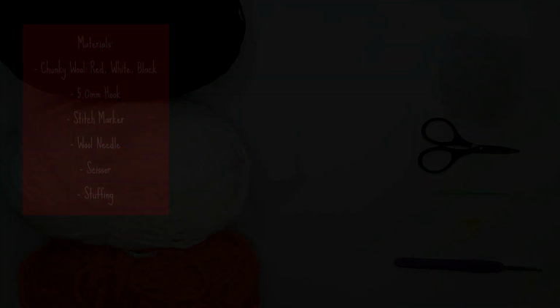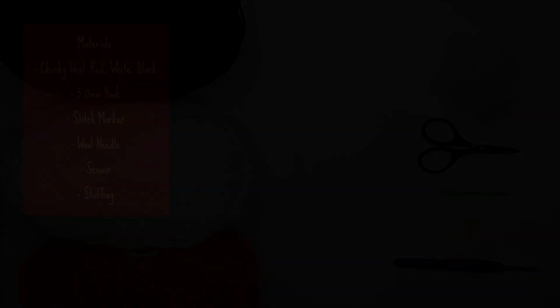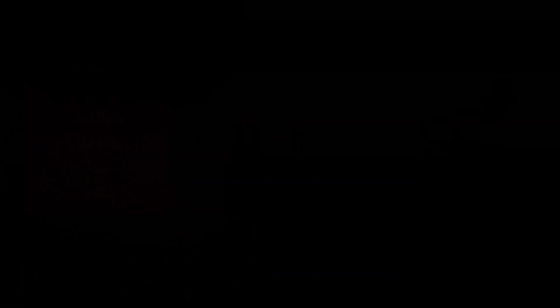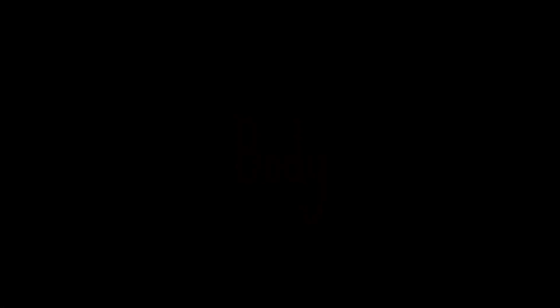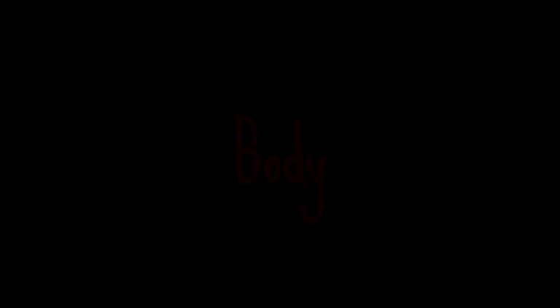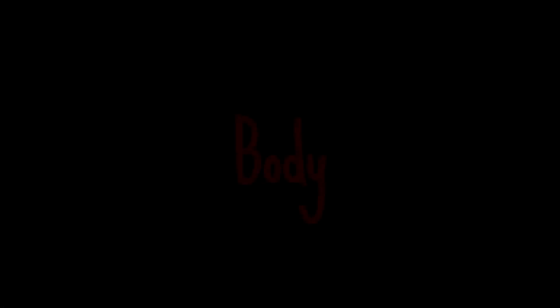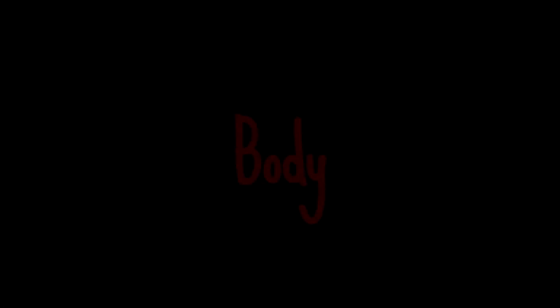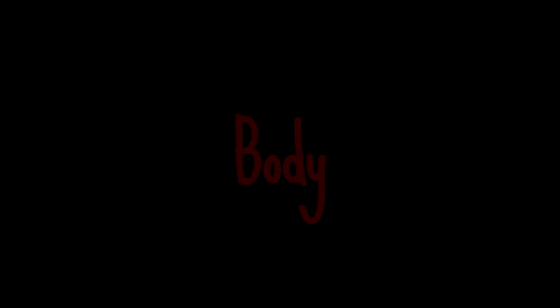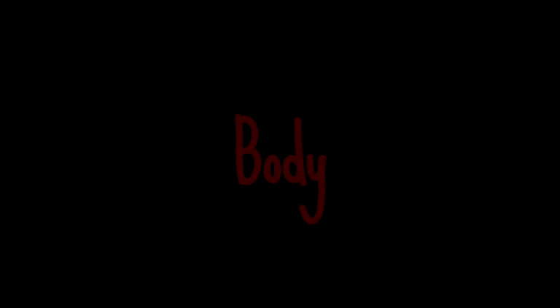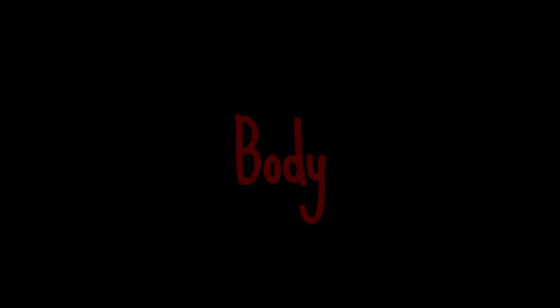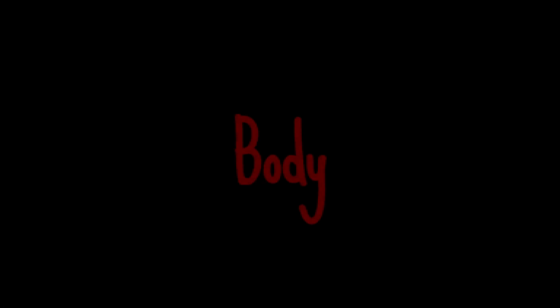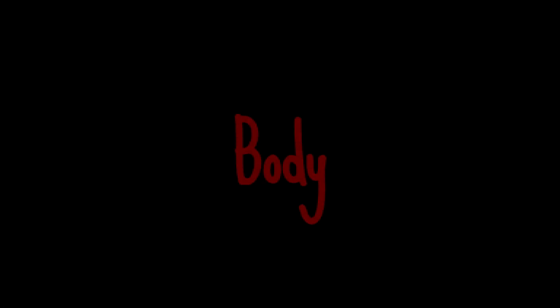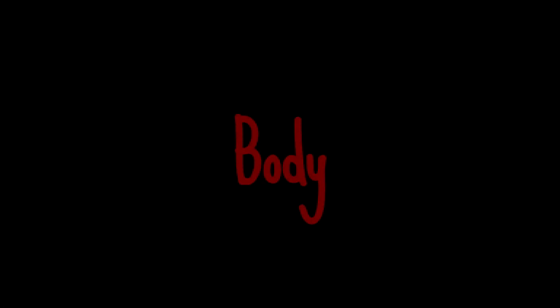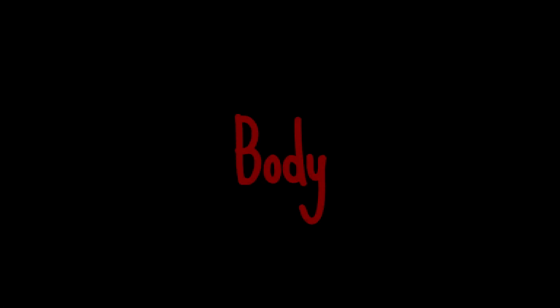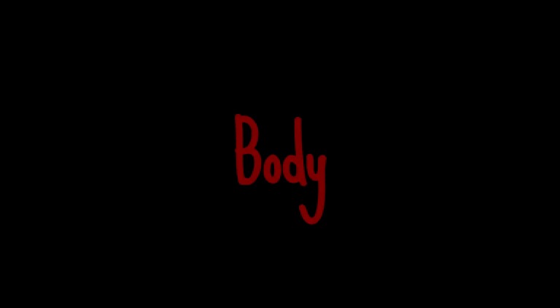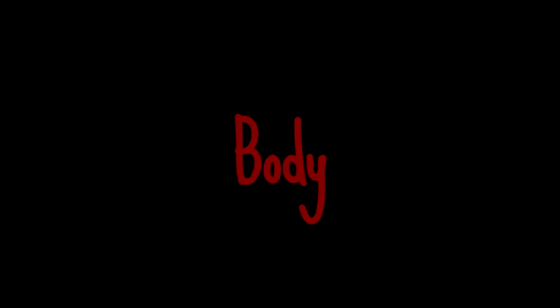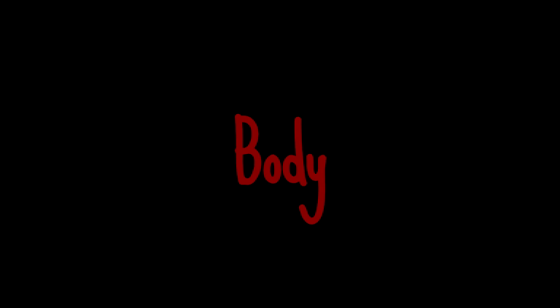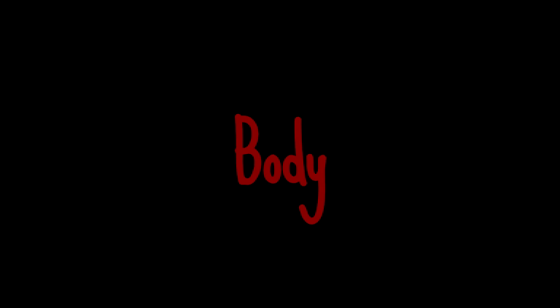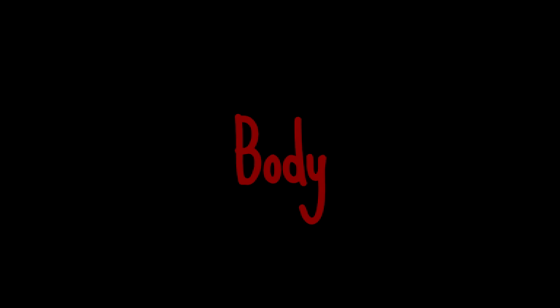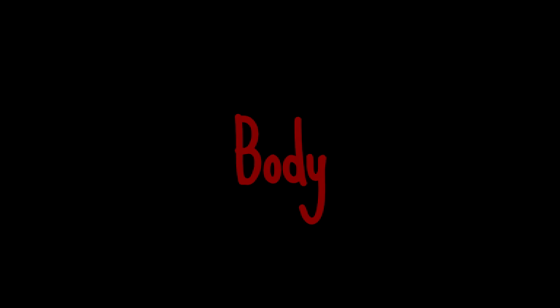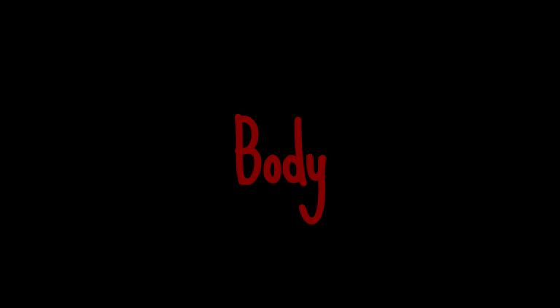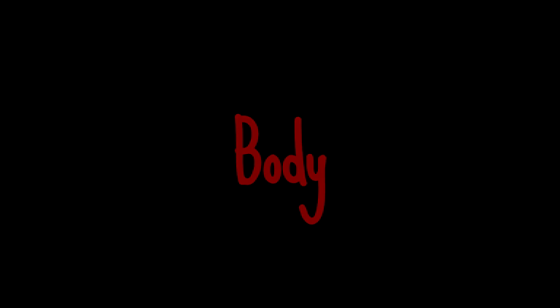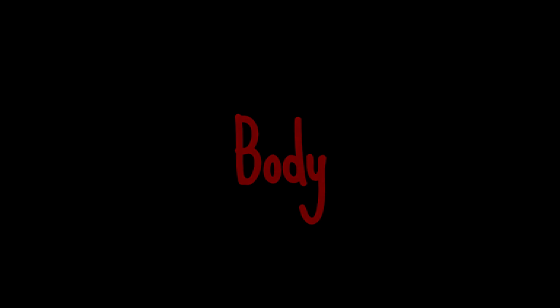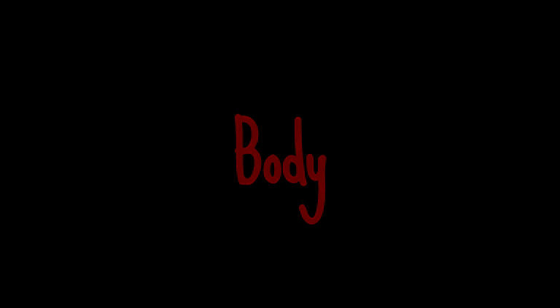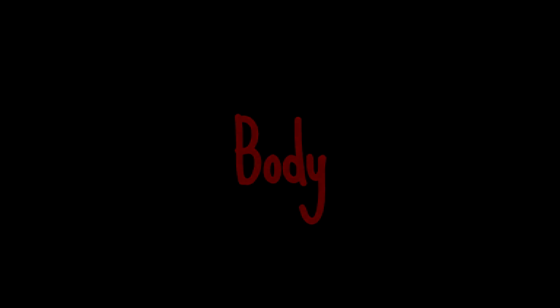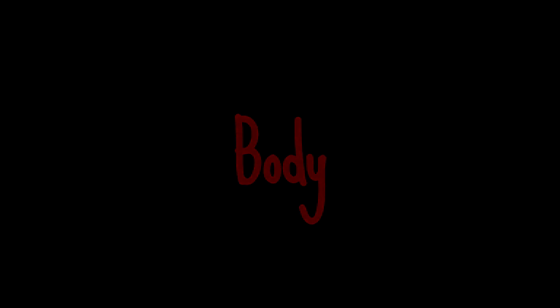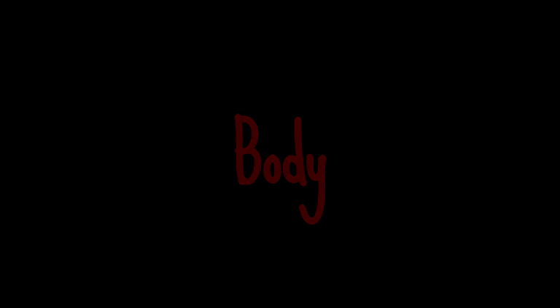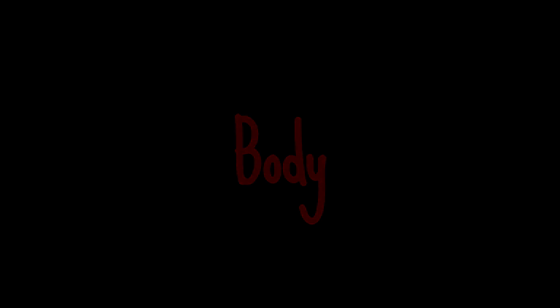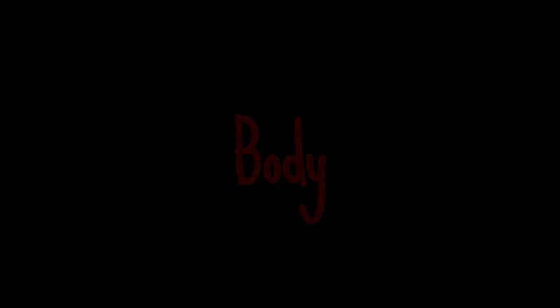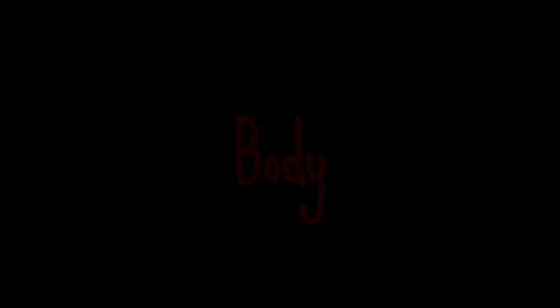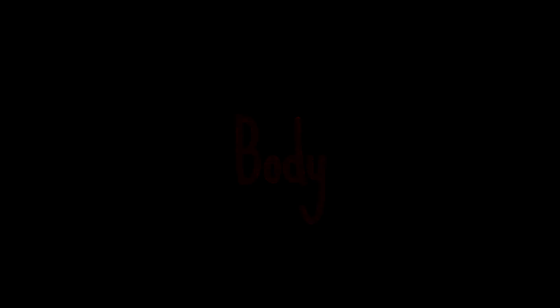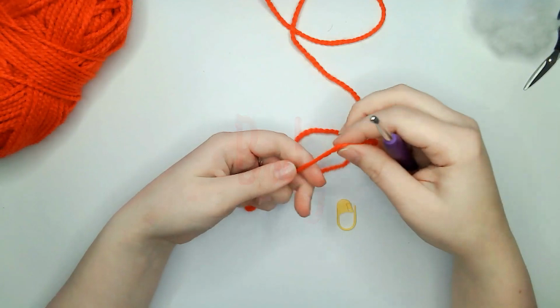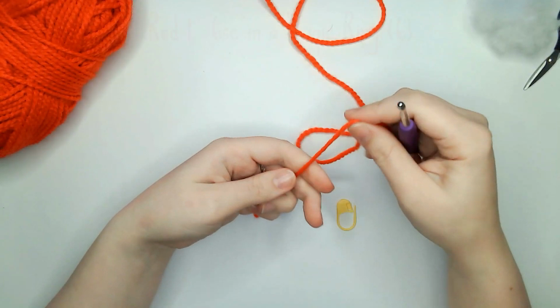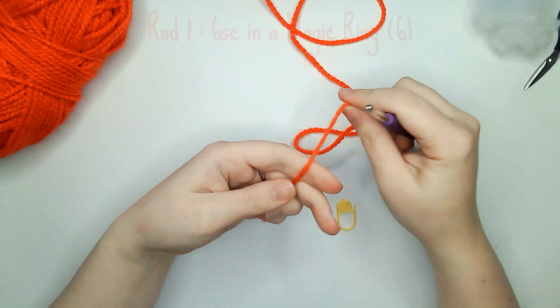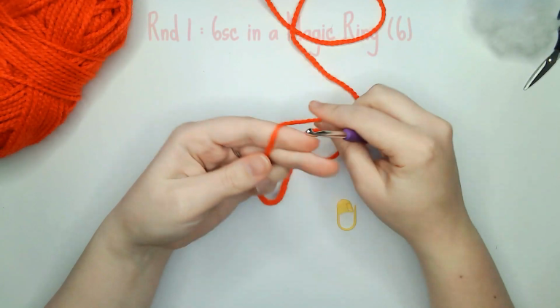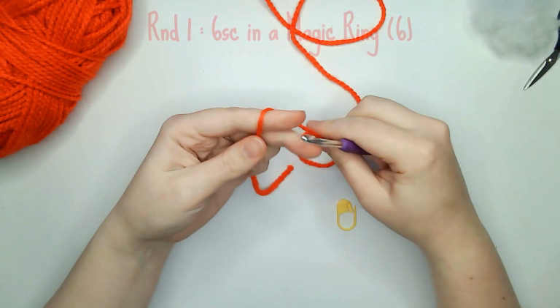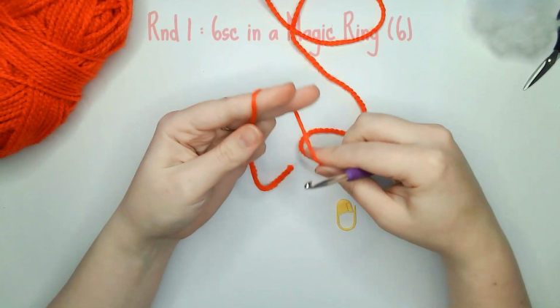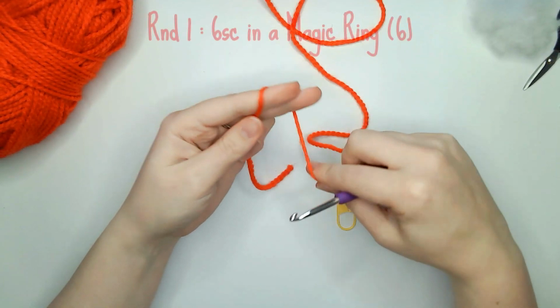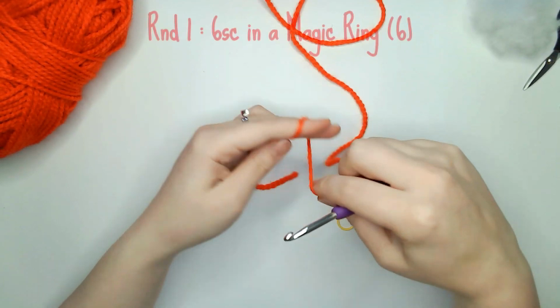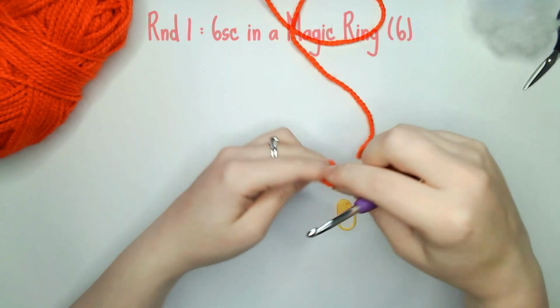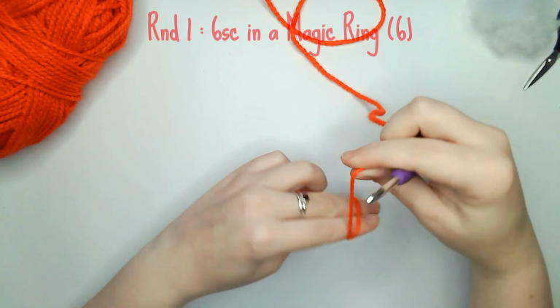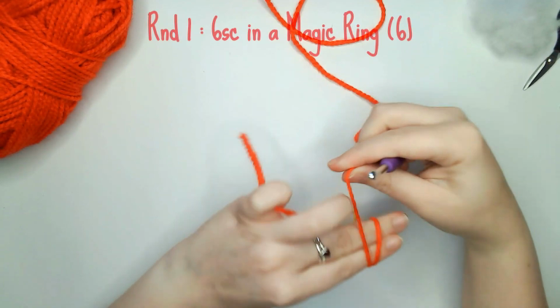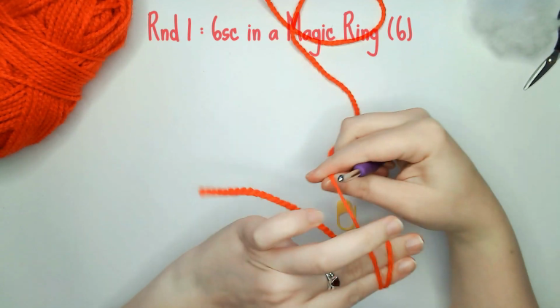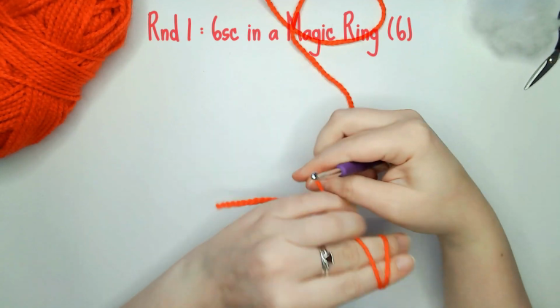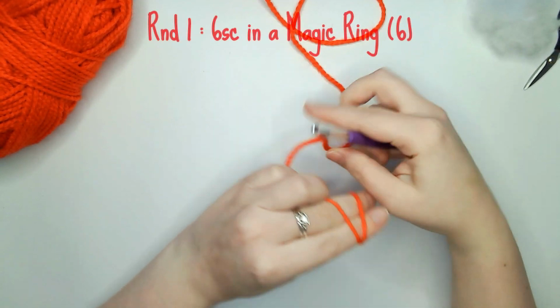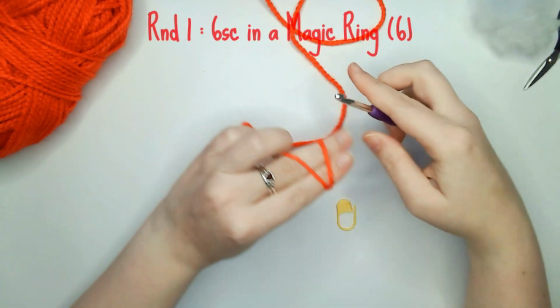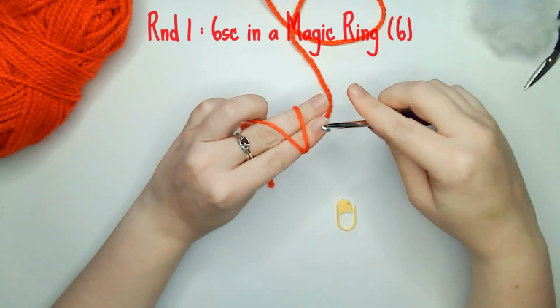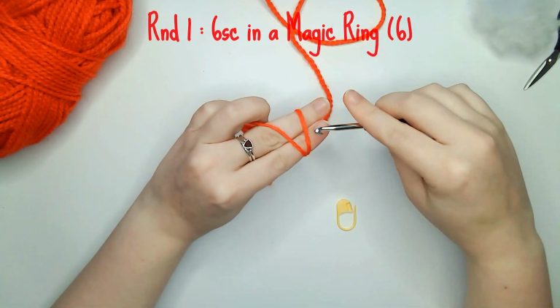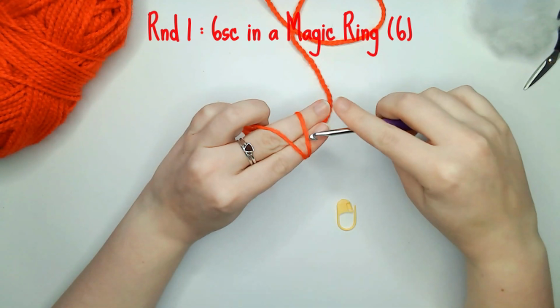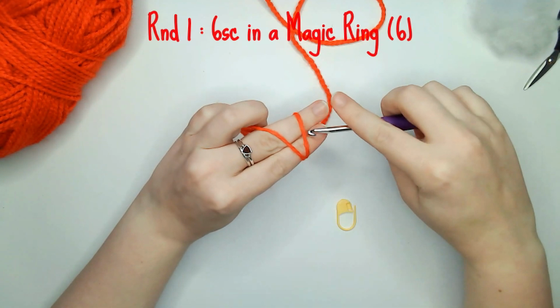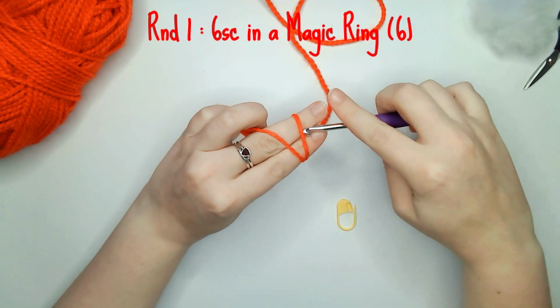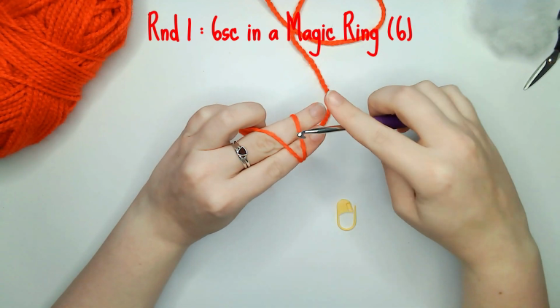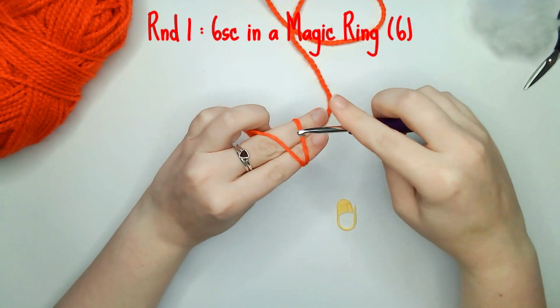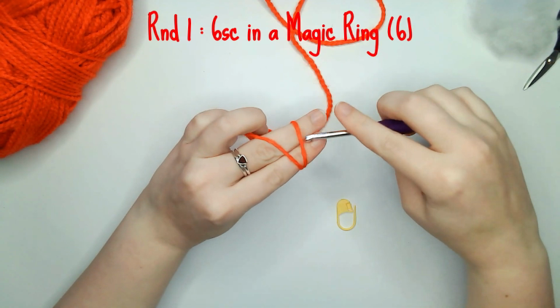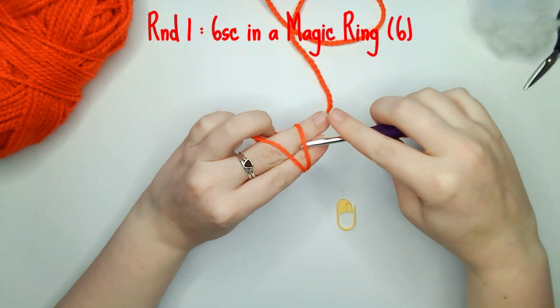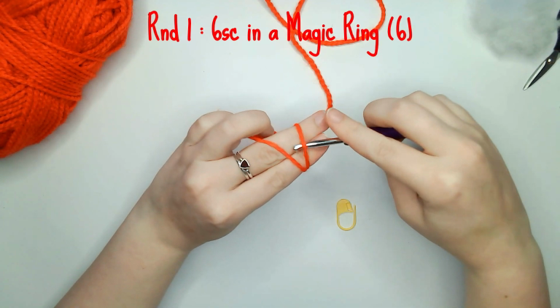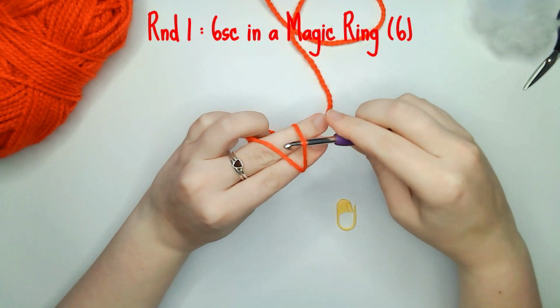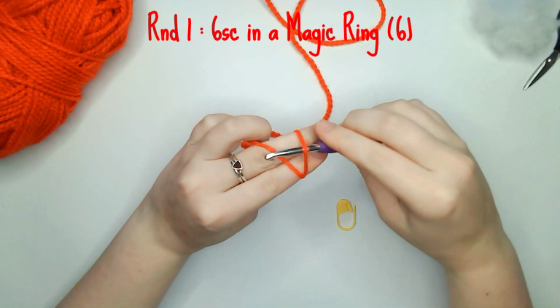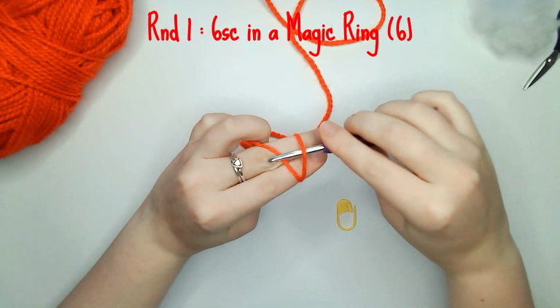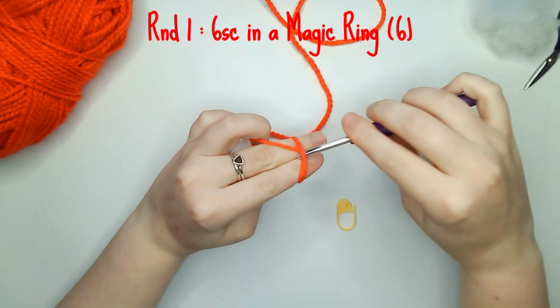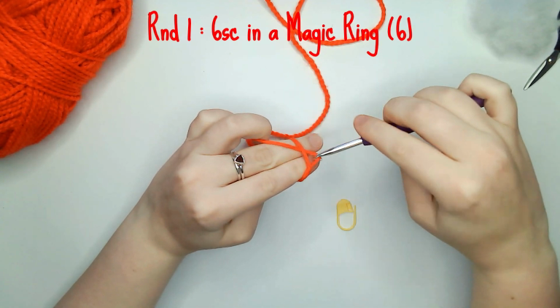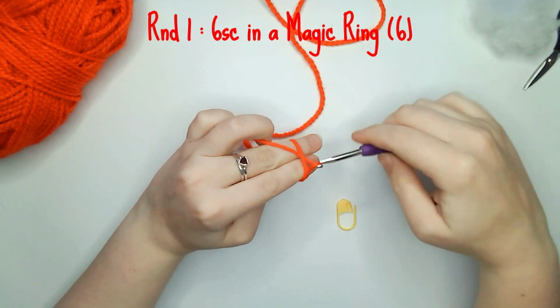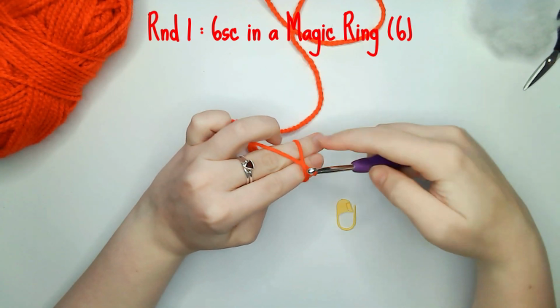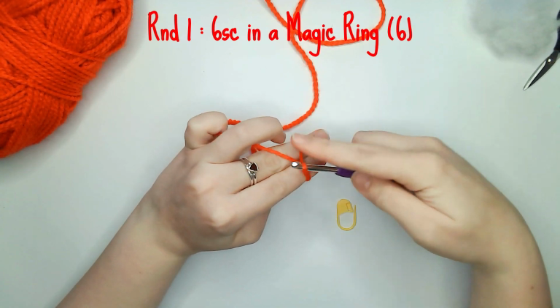We are starting off with the body of the bauble. For round one you need to do six single crochets into a magic ring.